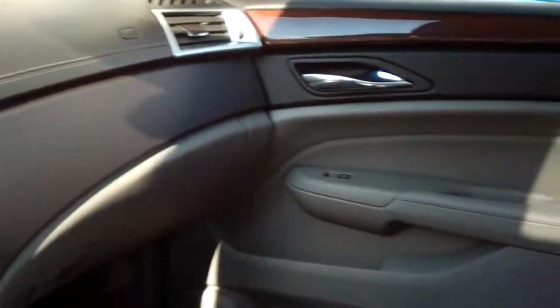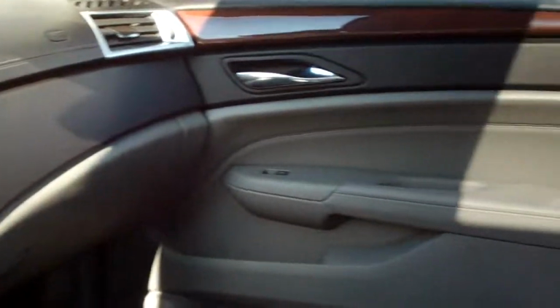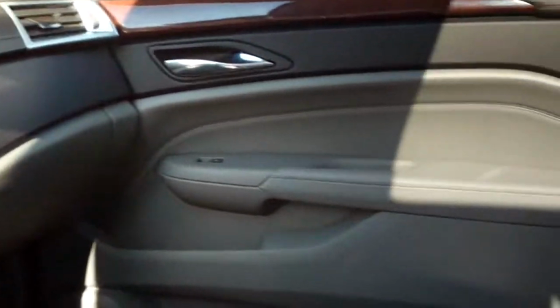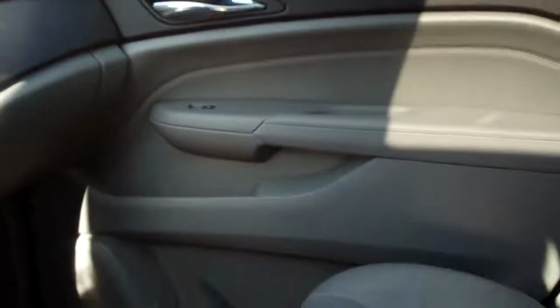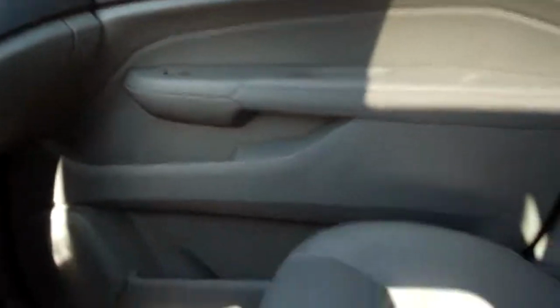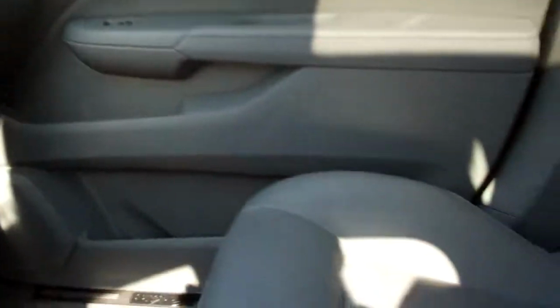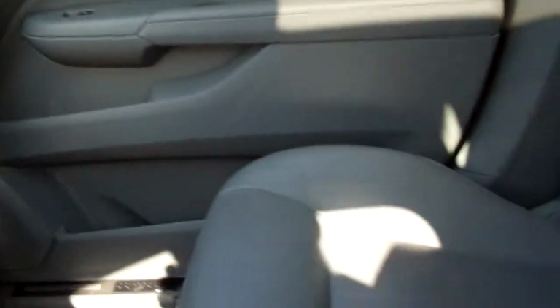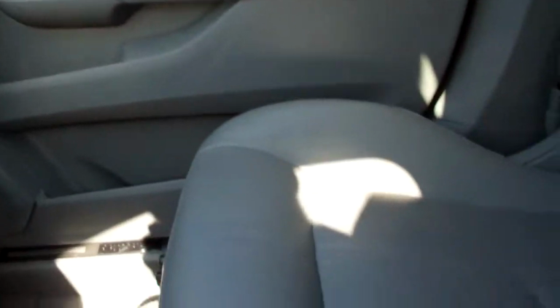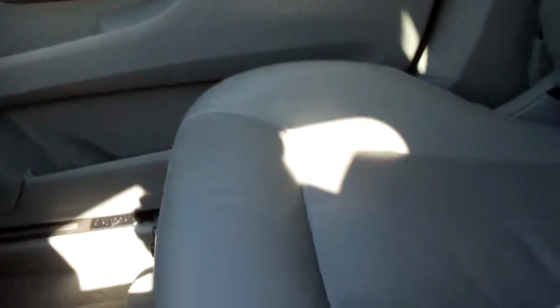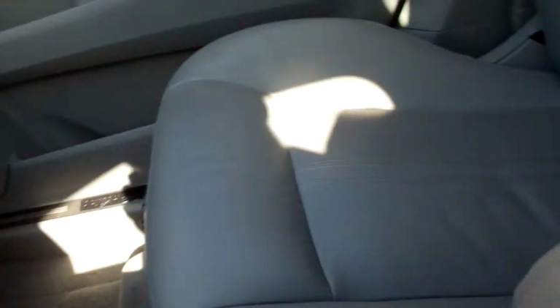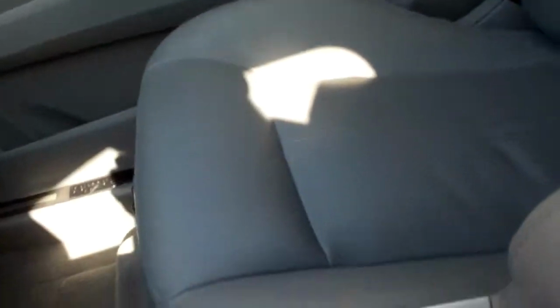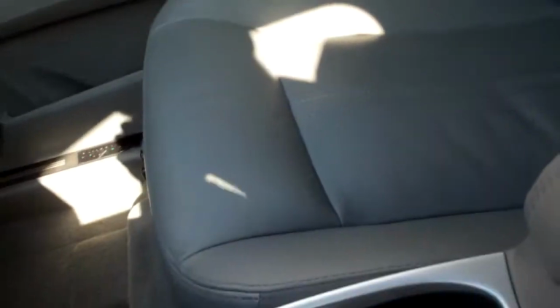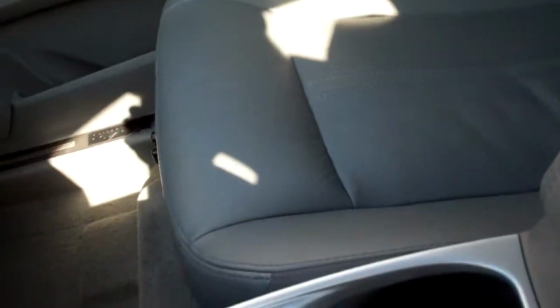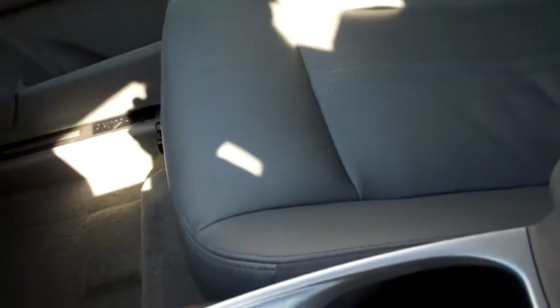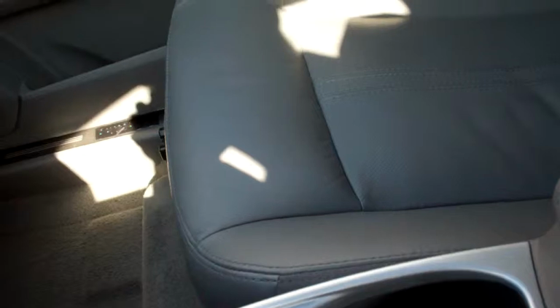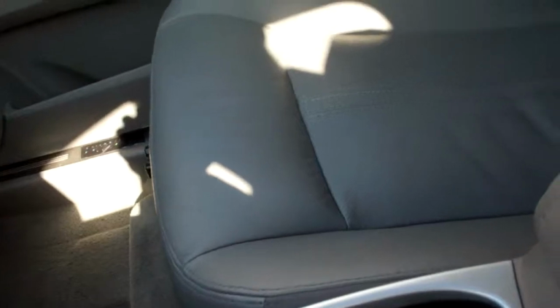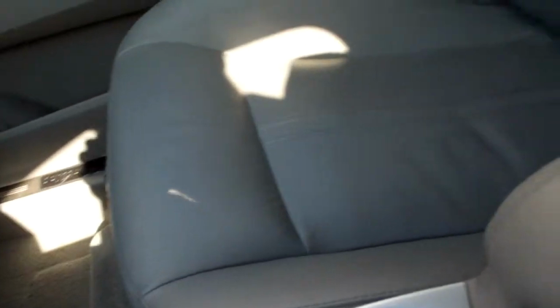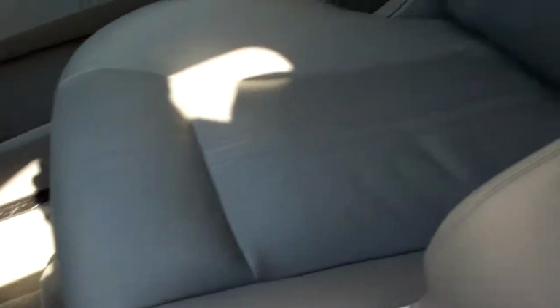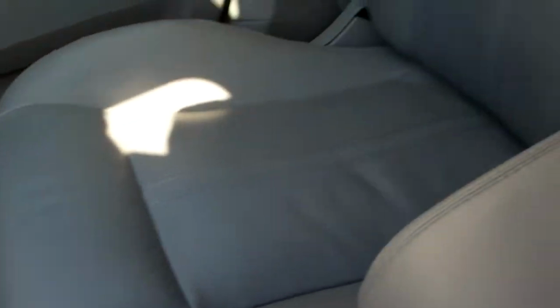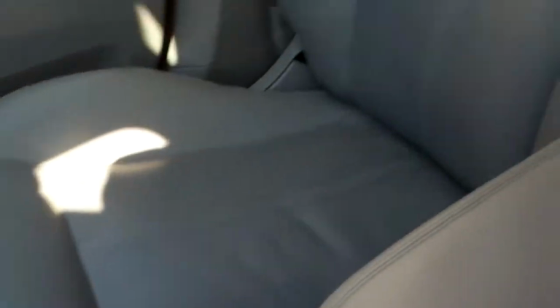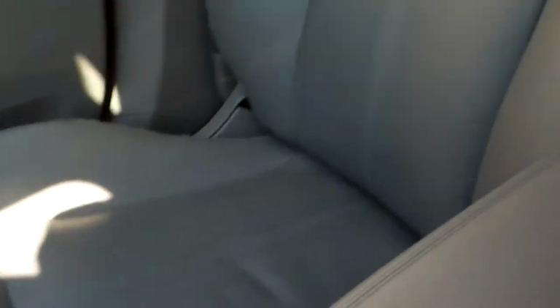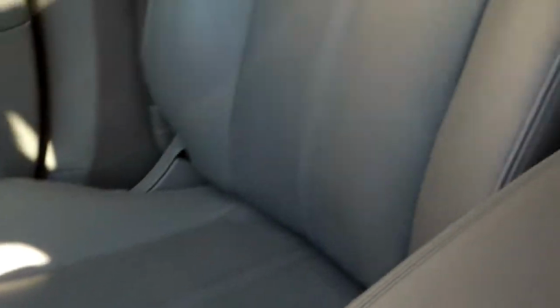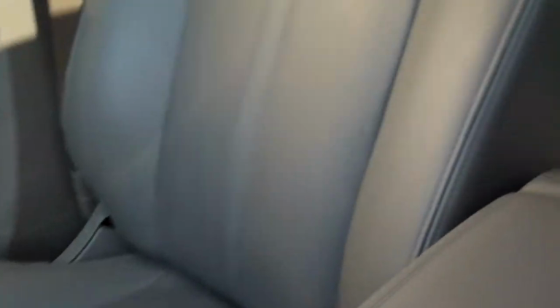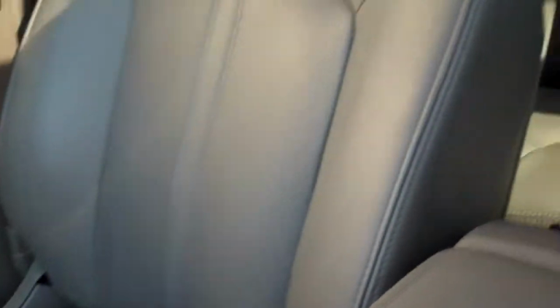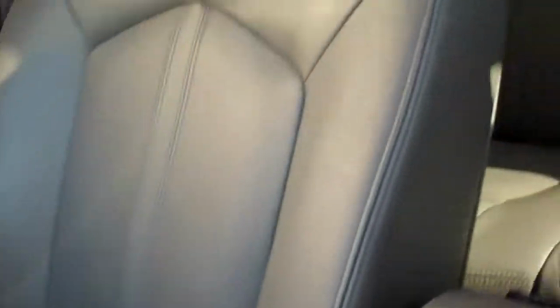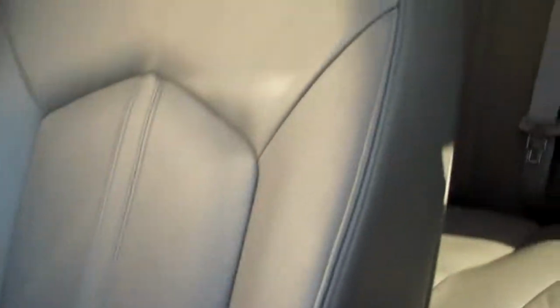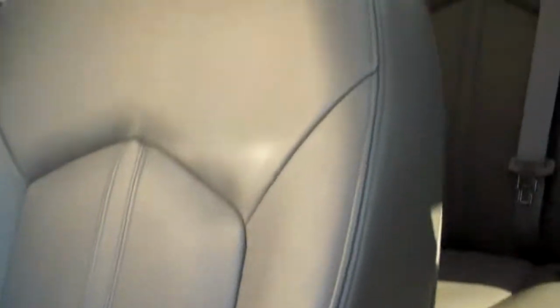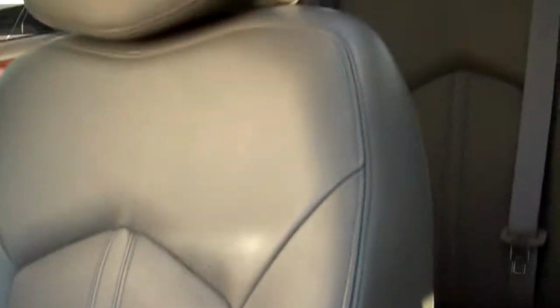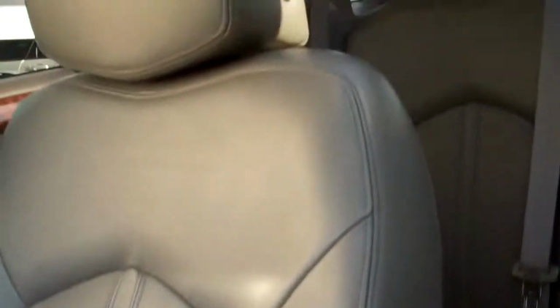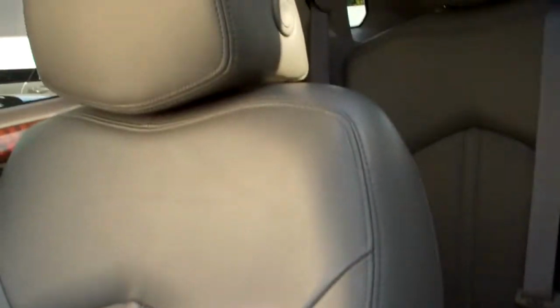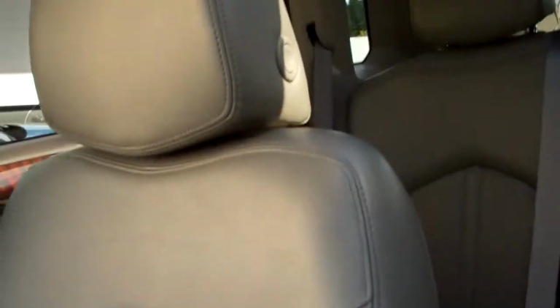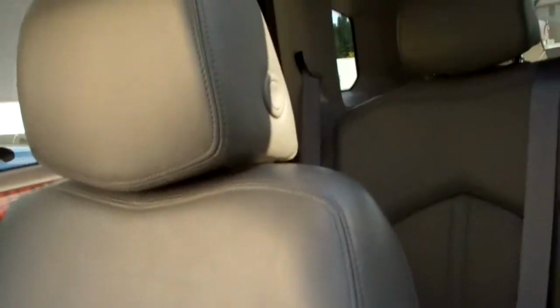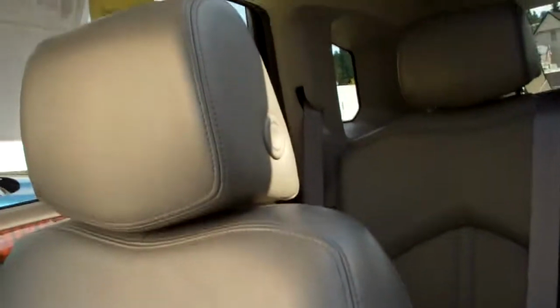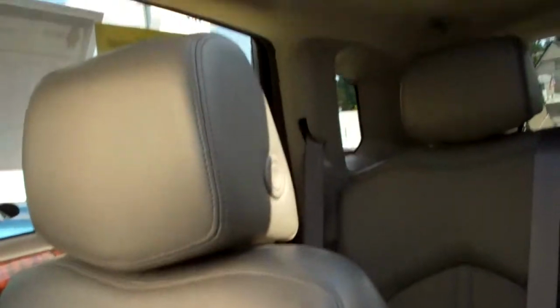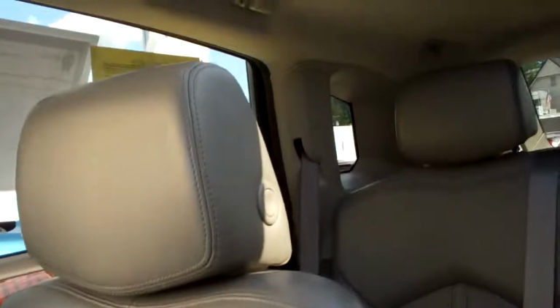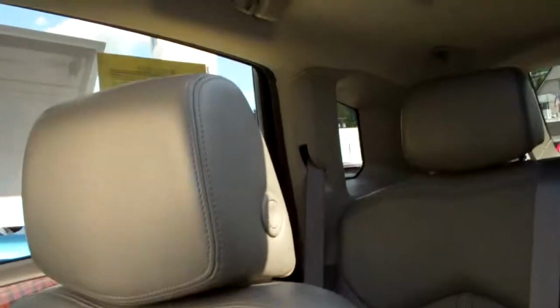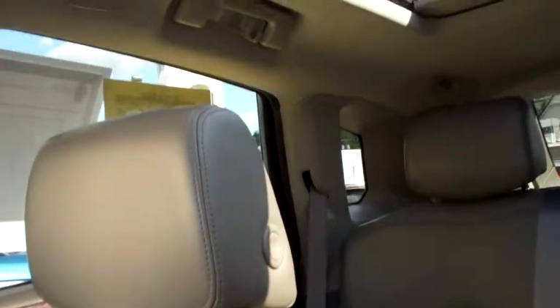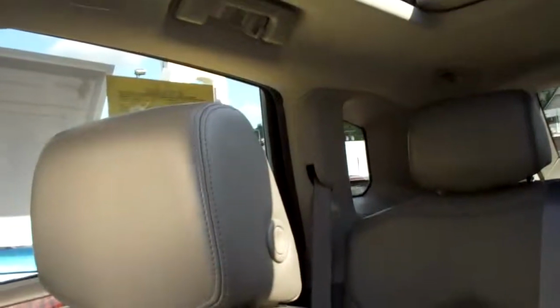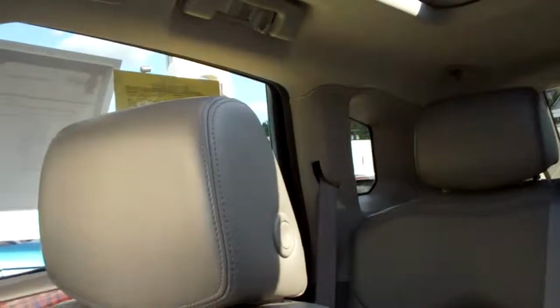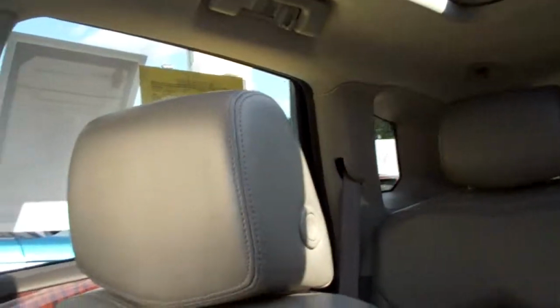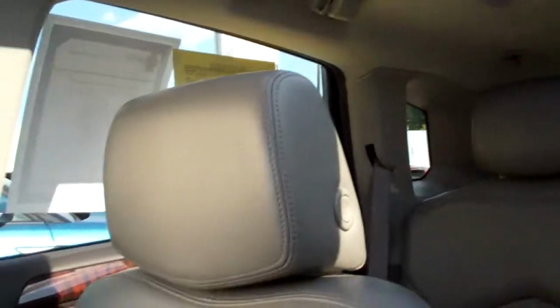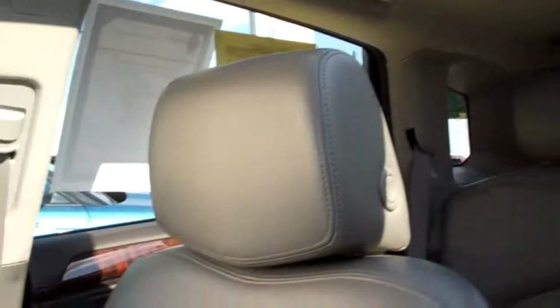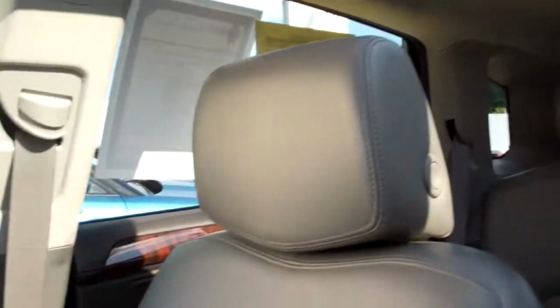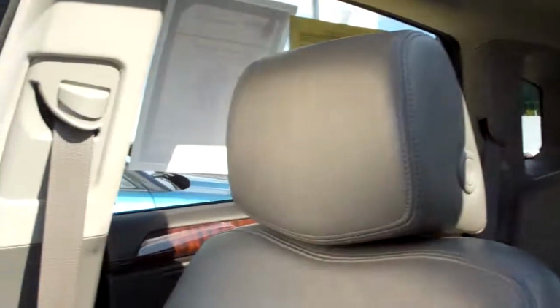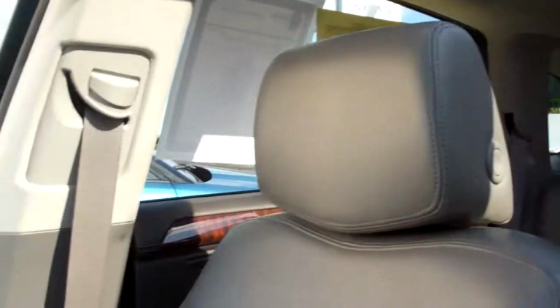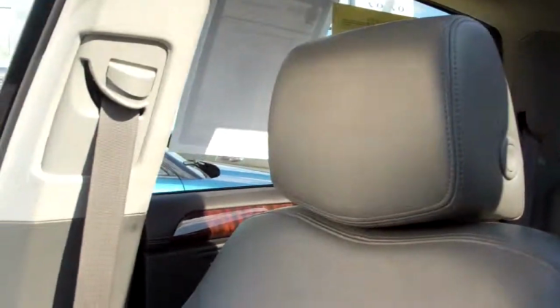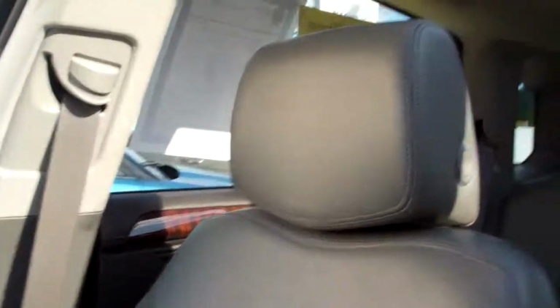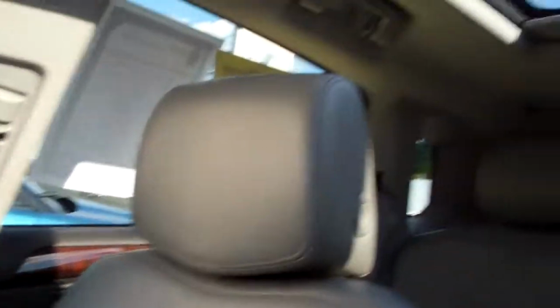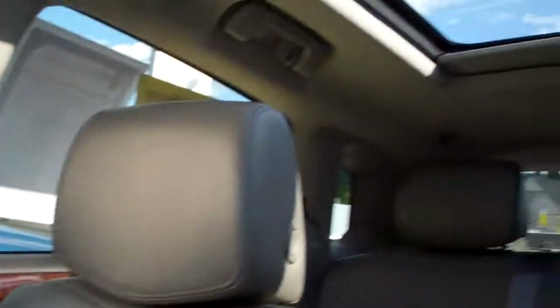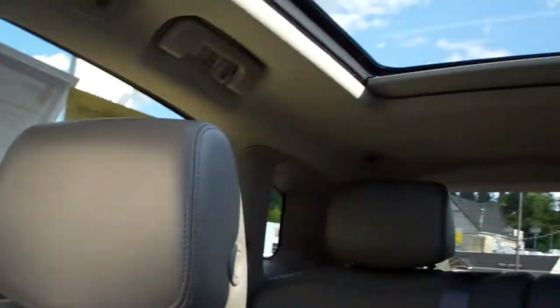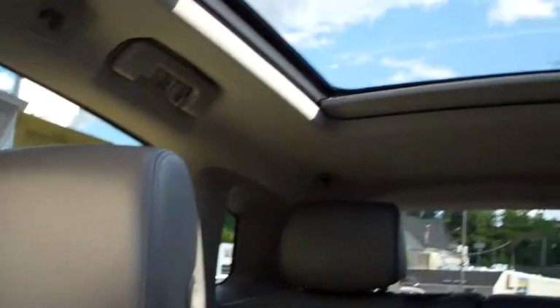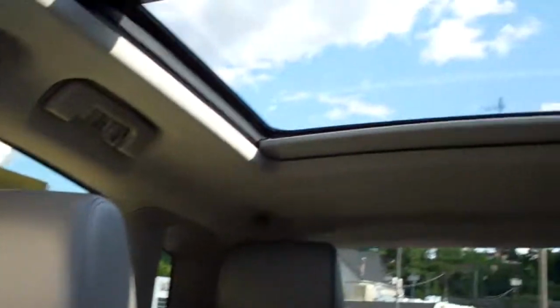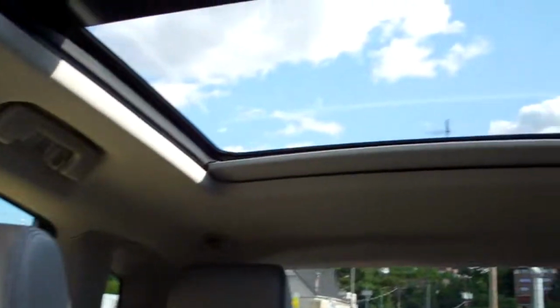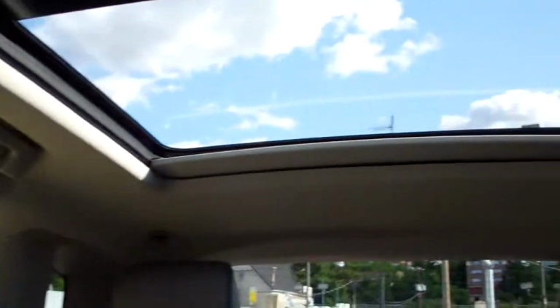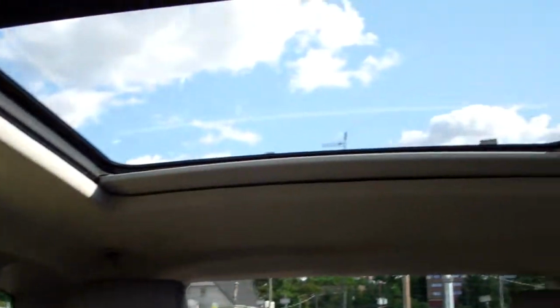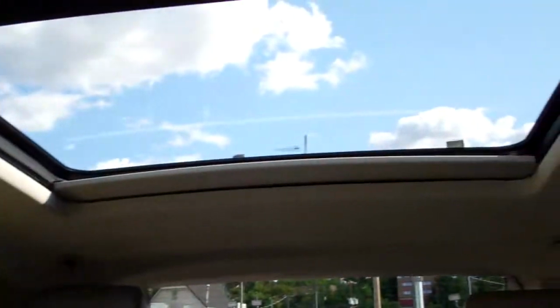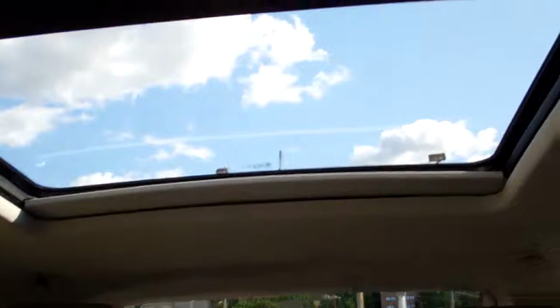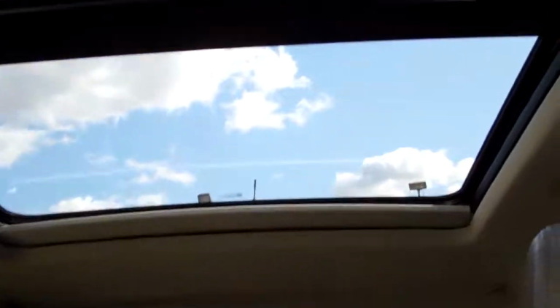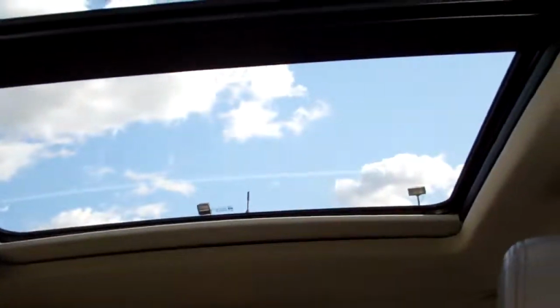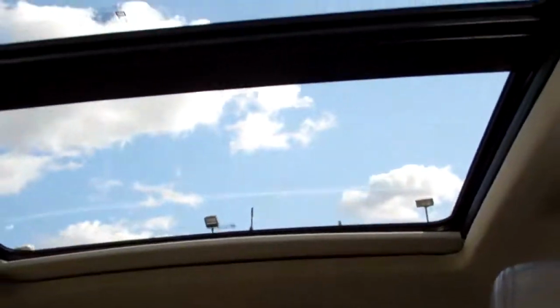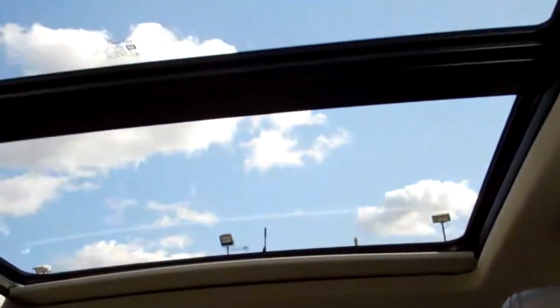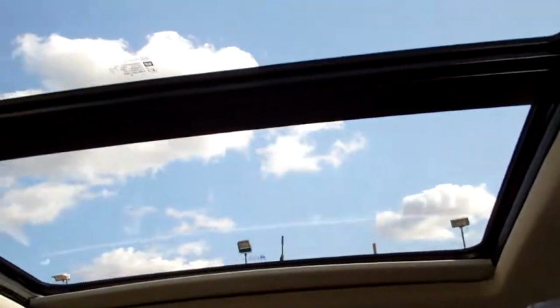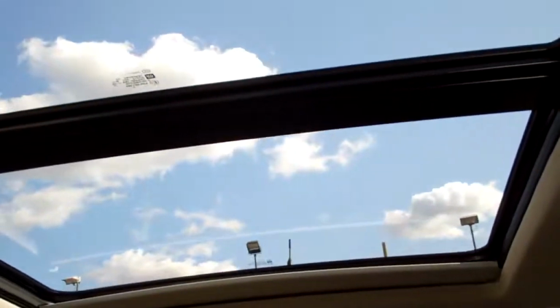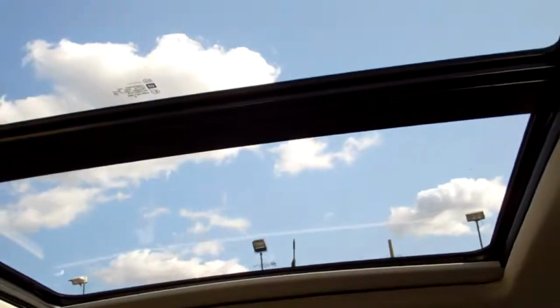You can see it's just in pristine condition. There's a look at the roof from the inside.